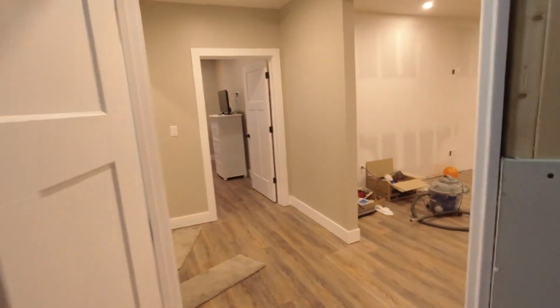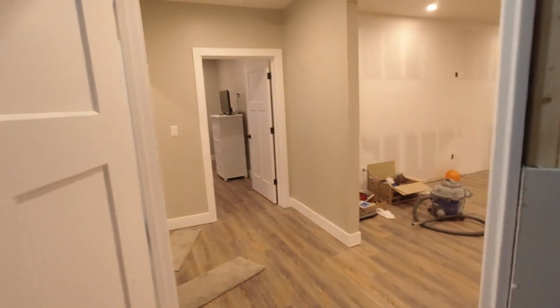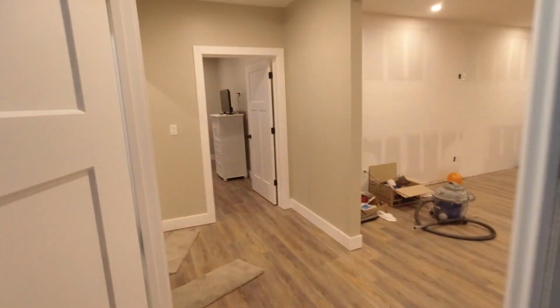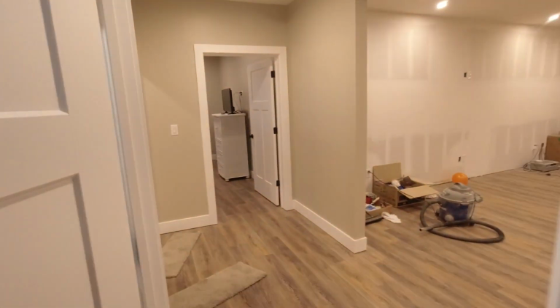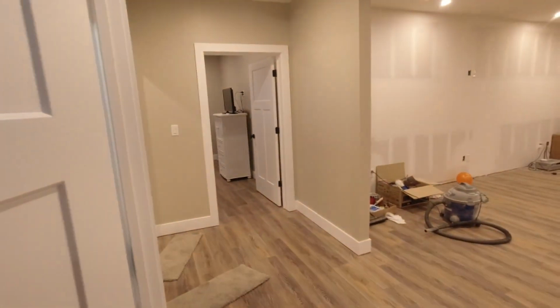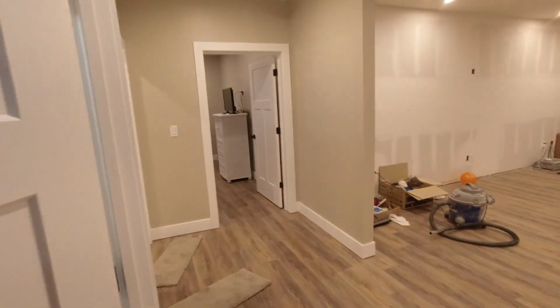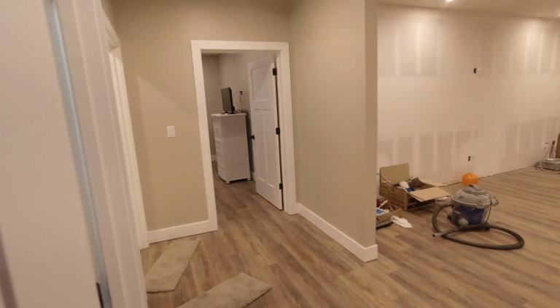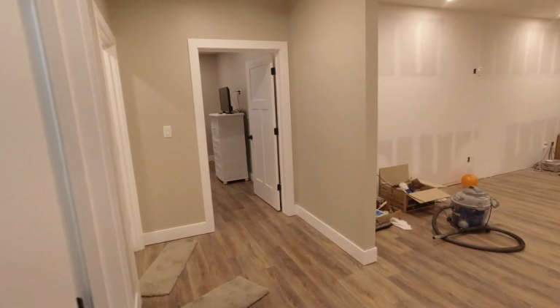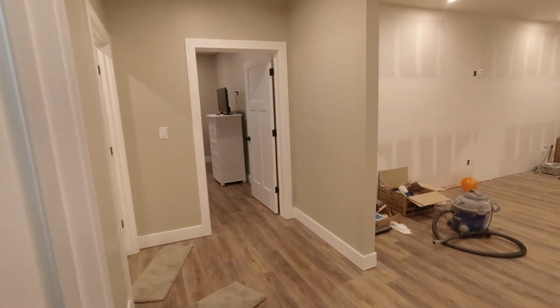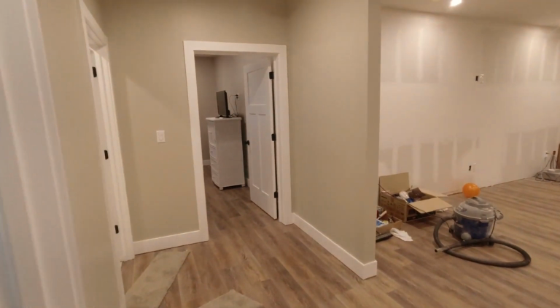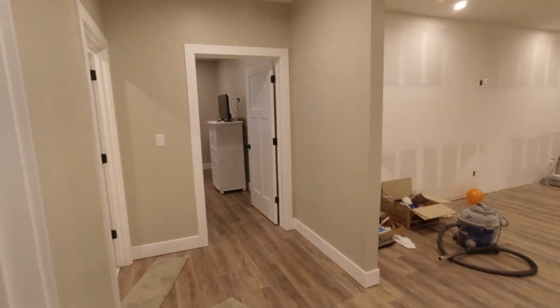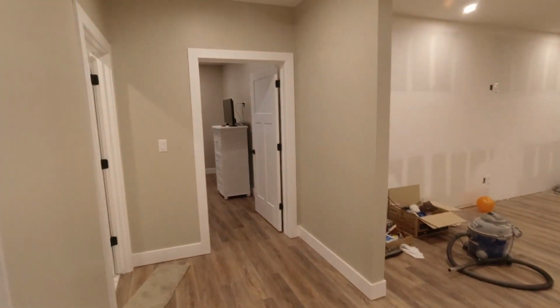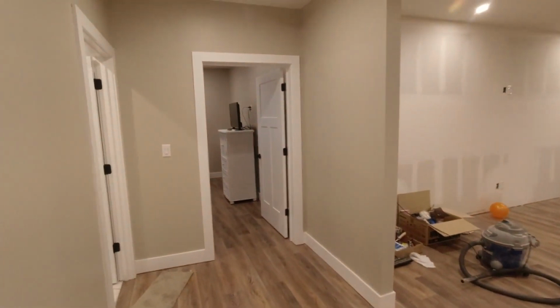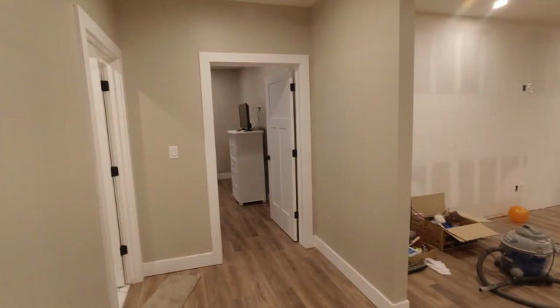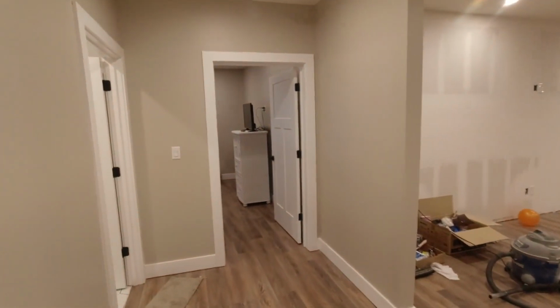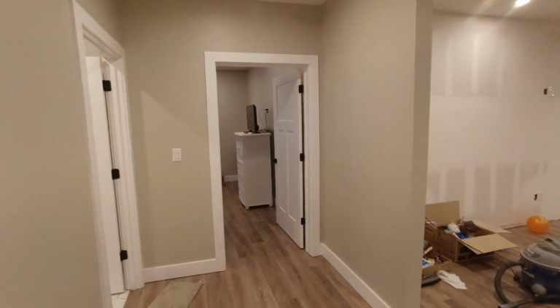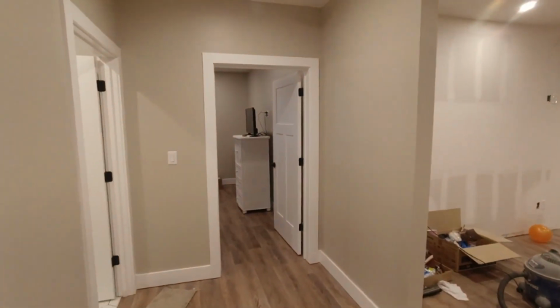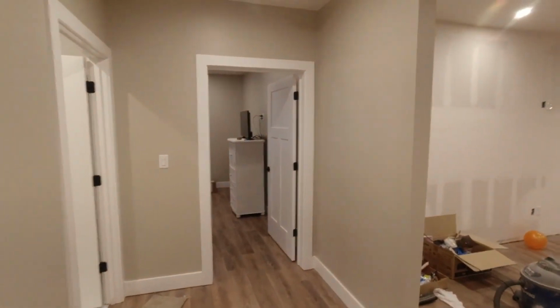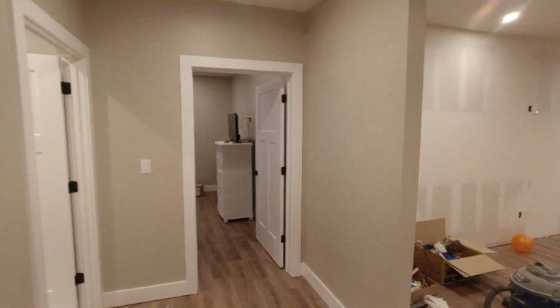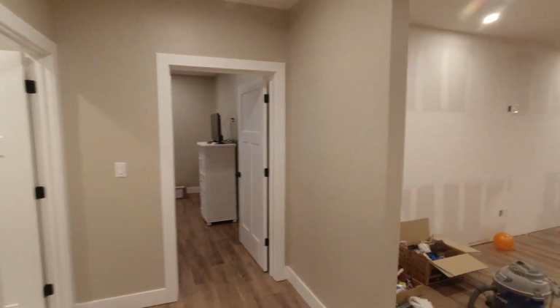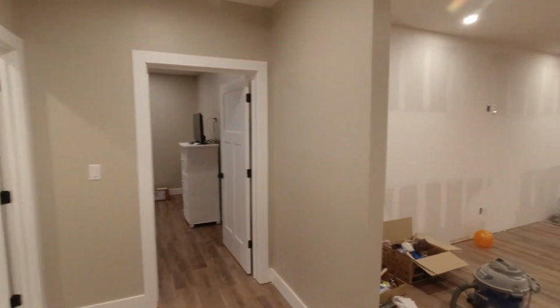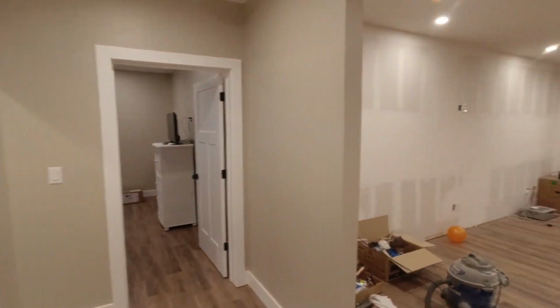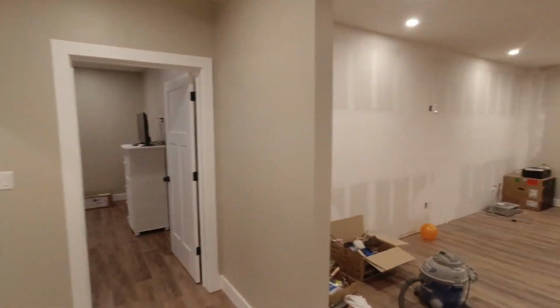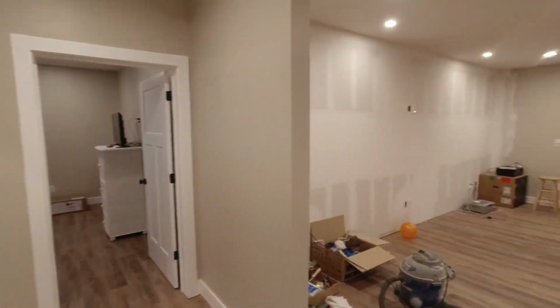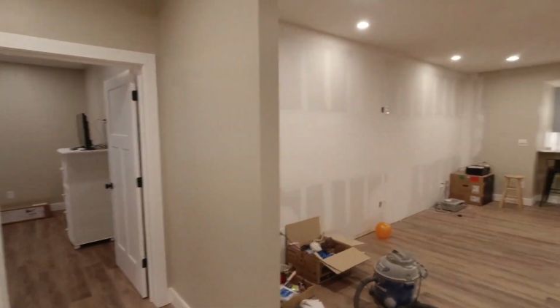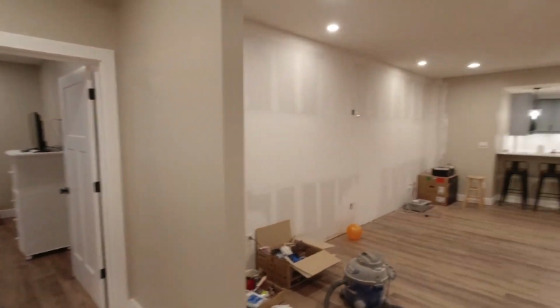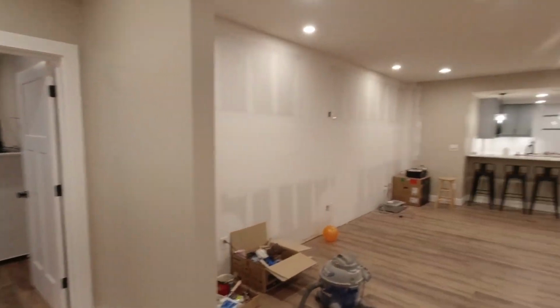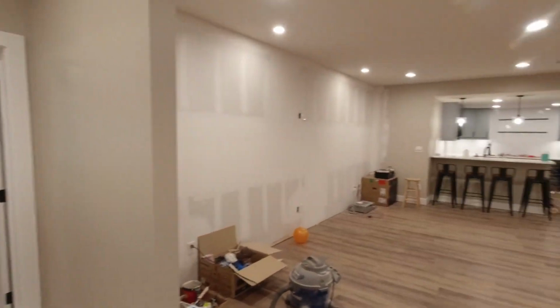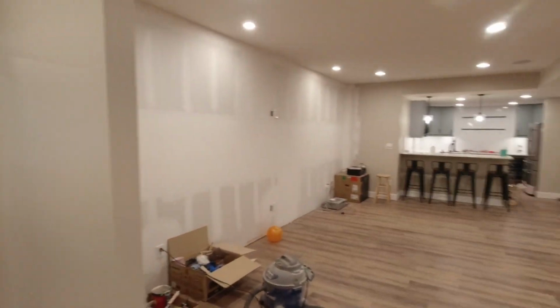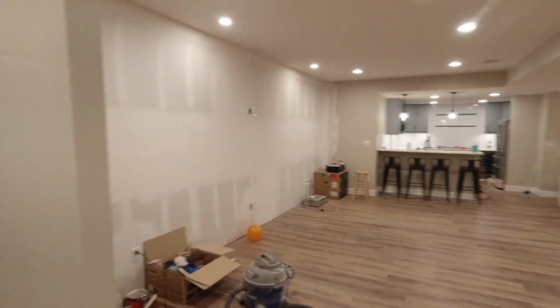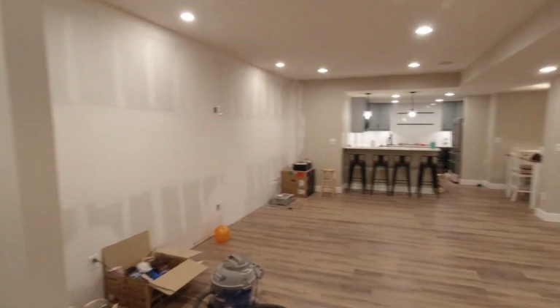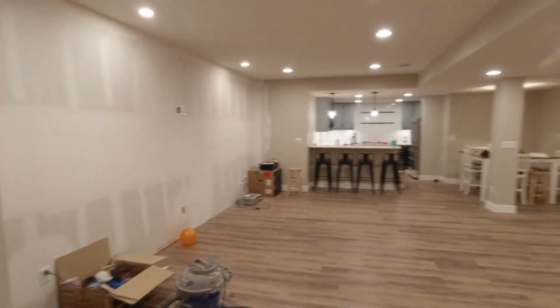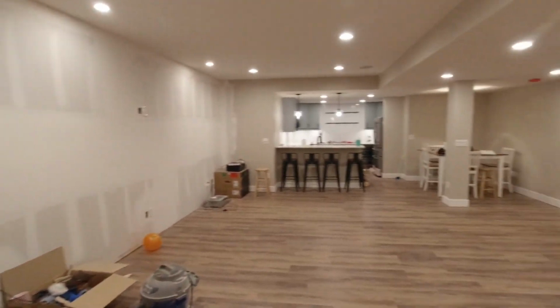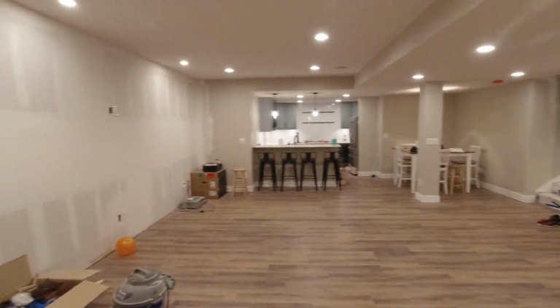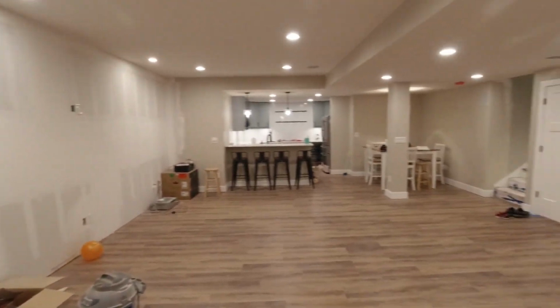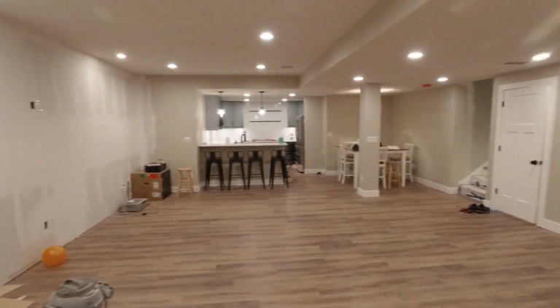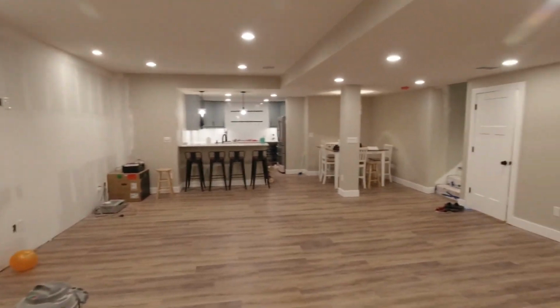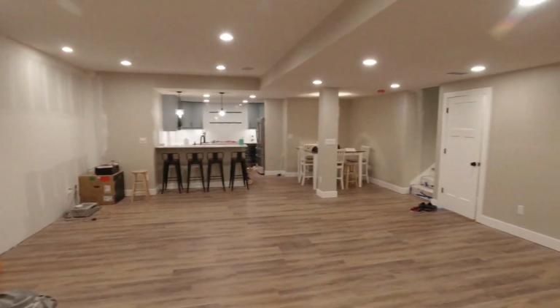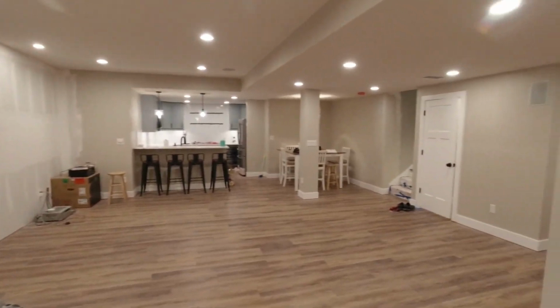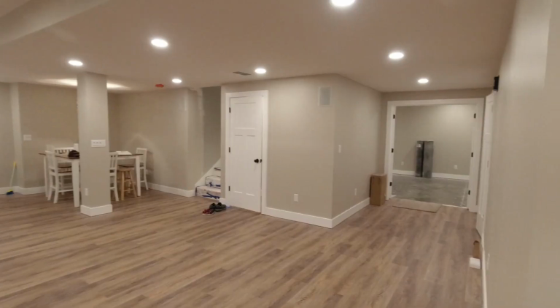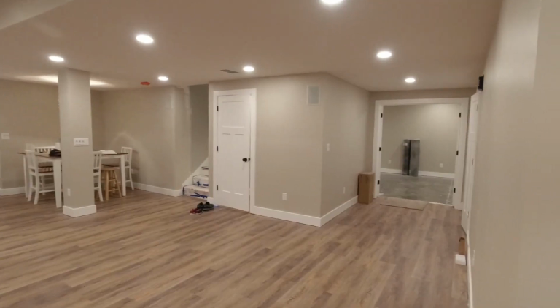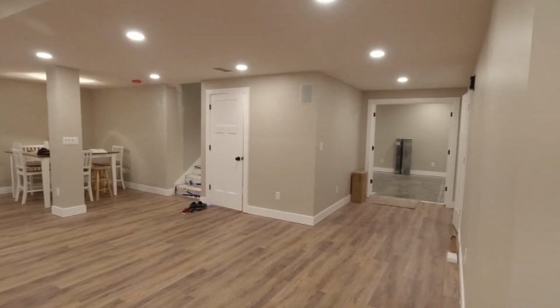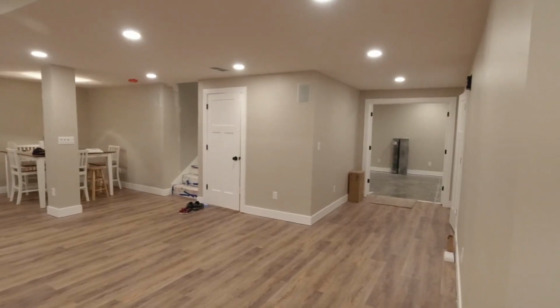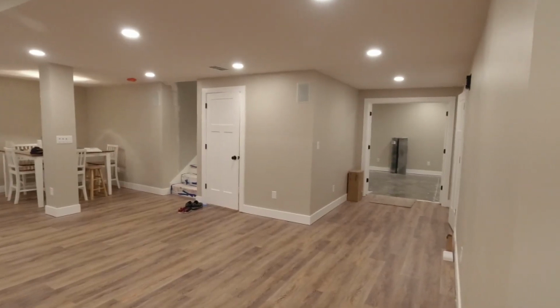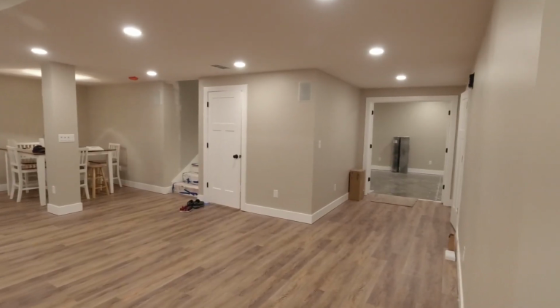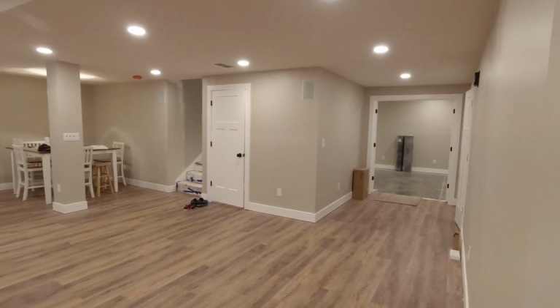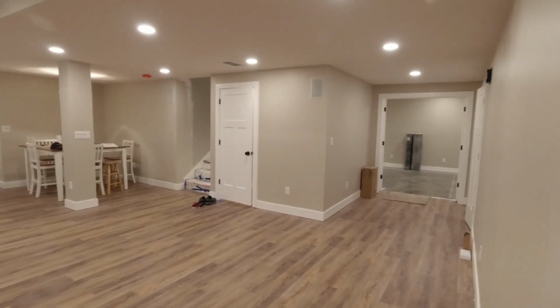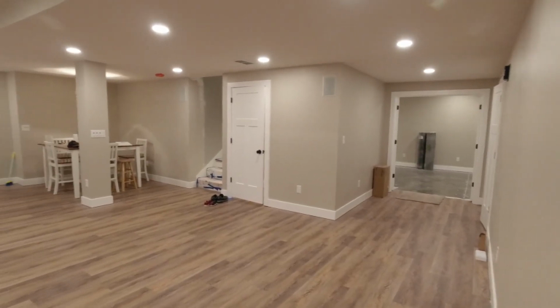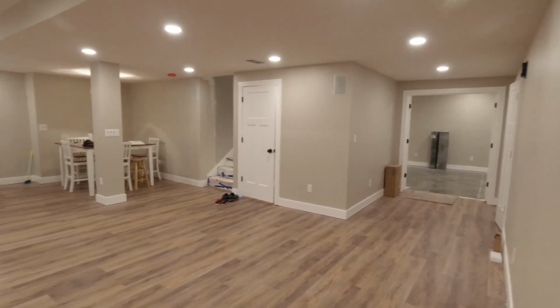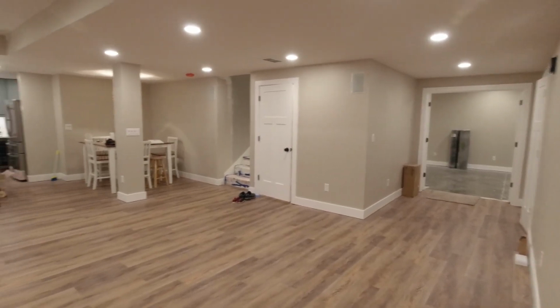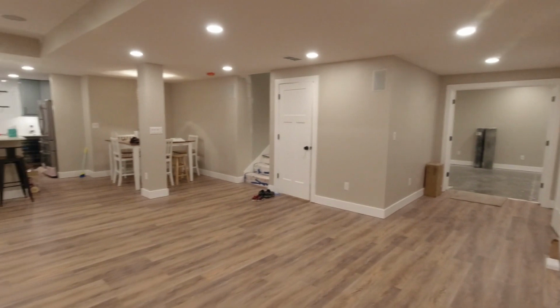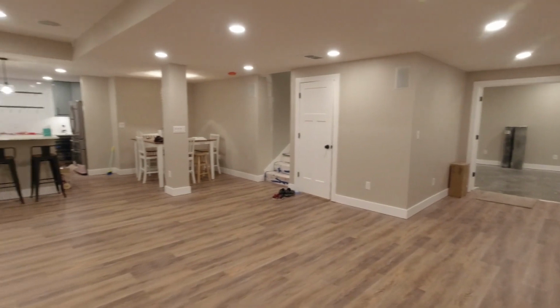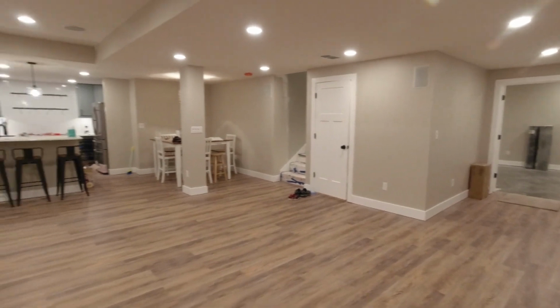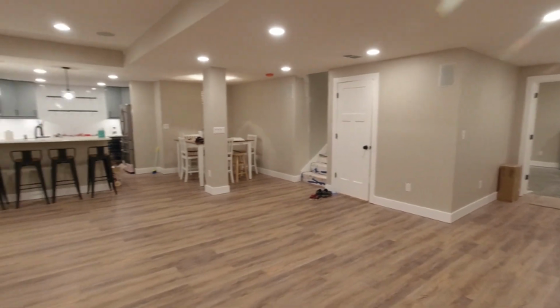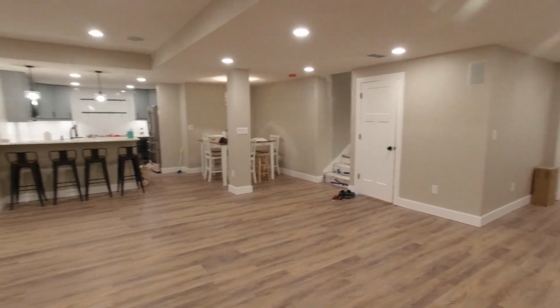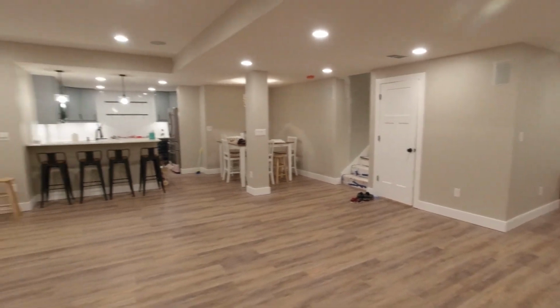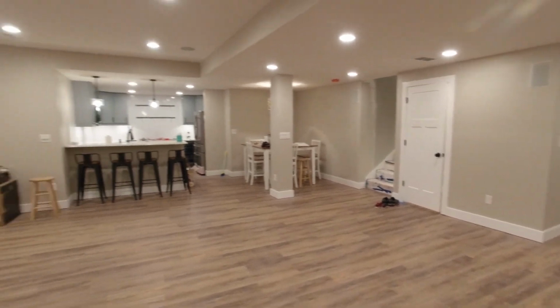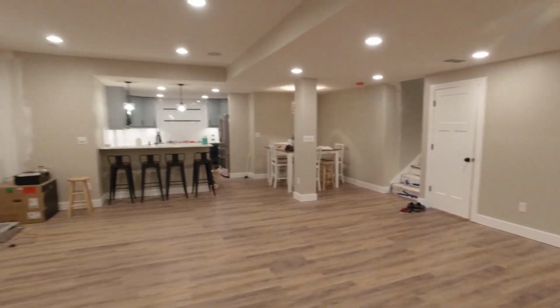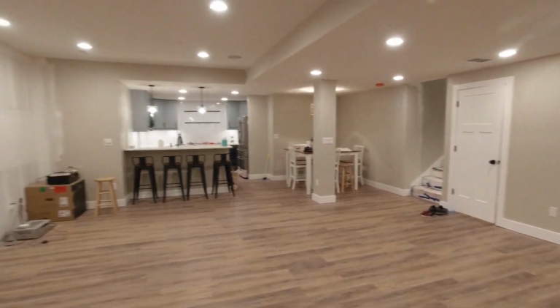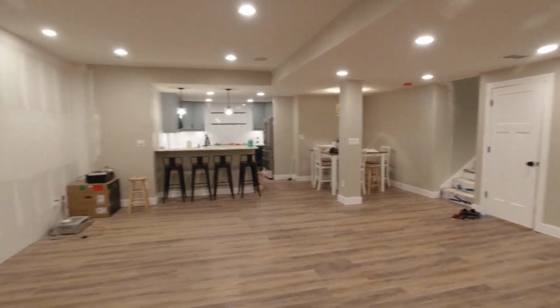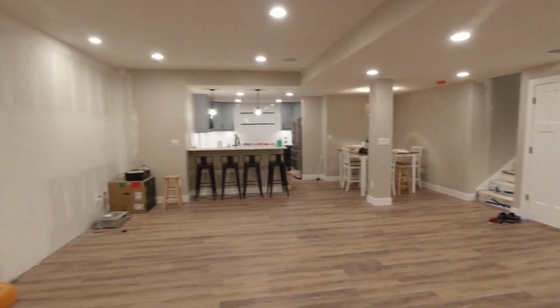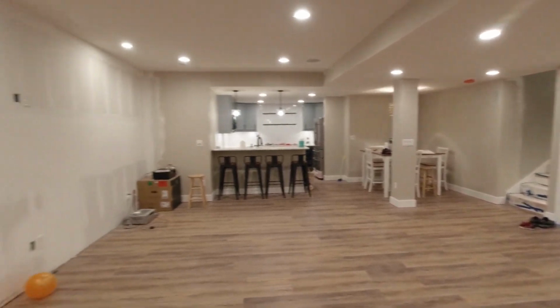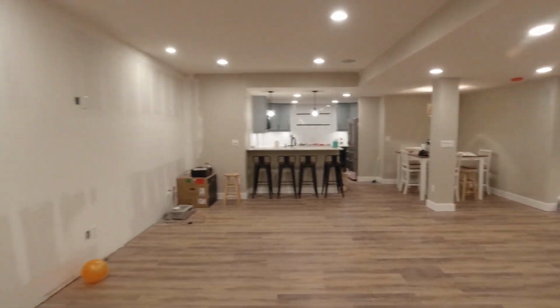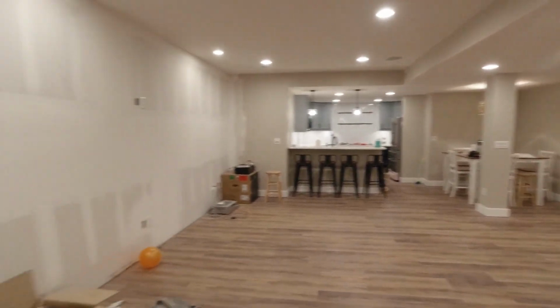What do you guys think? It's coming along nicely, huh? I'll give you a little tour room by room and let you know what else I have to do.